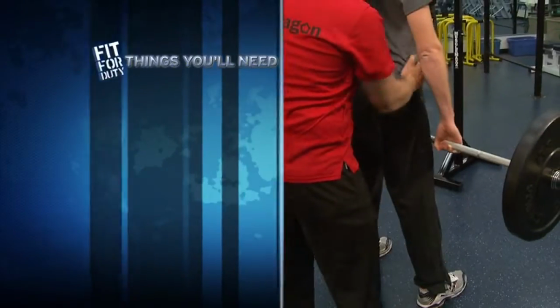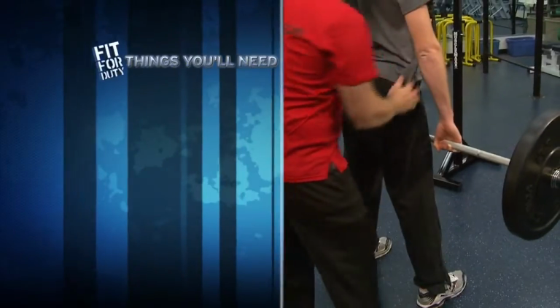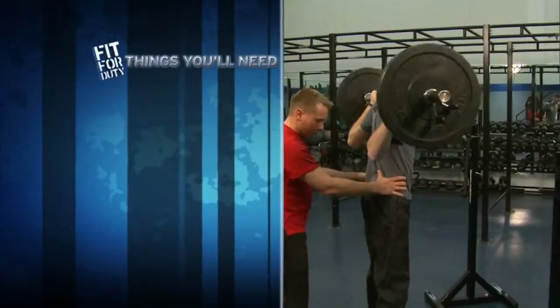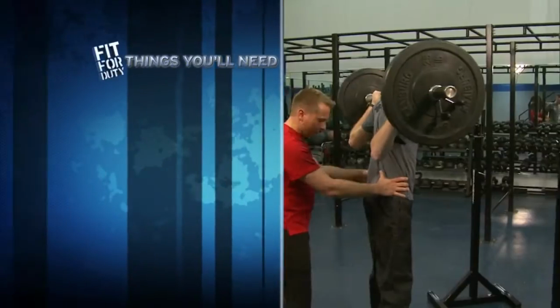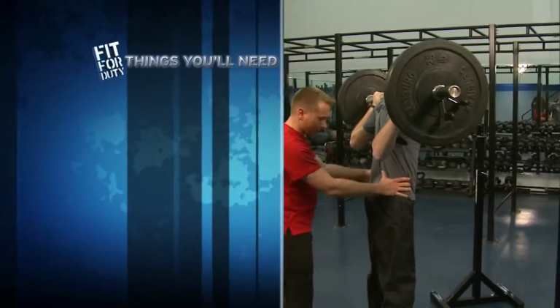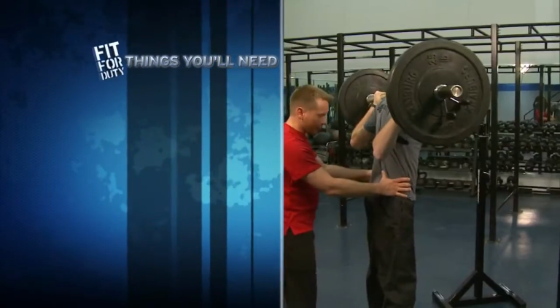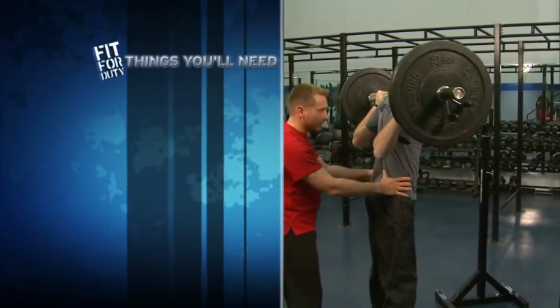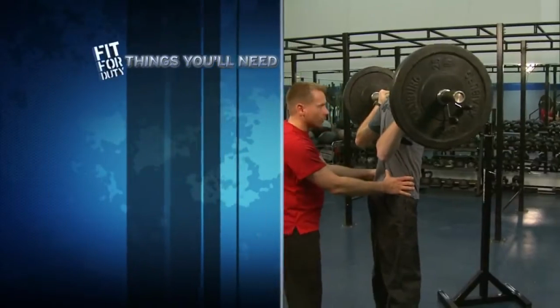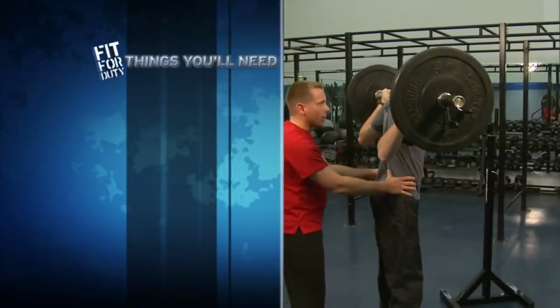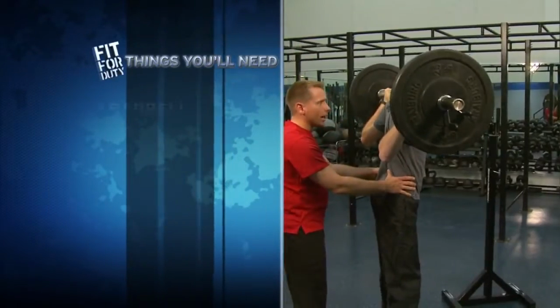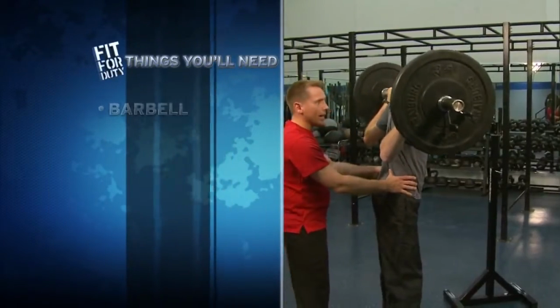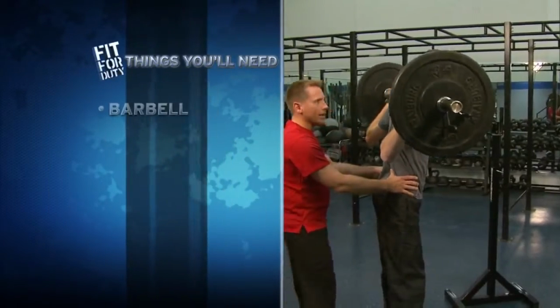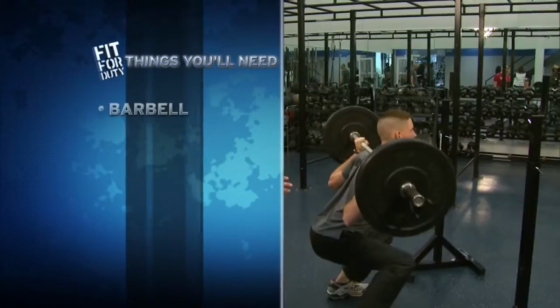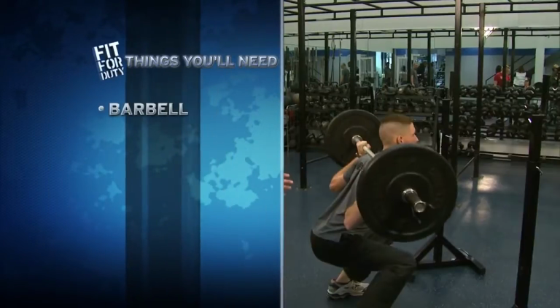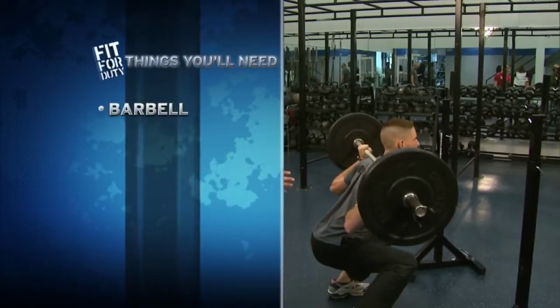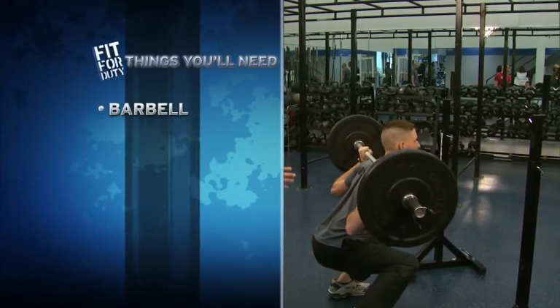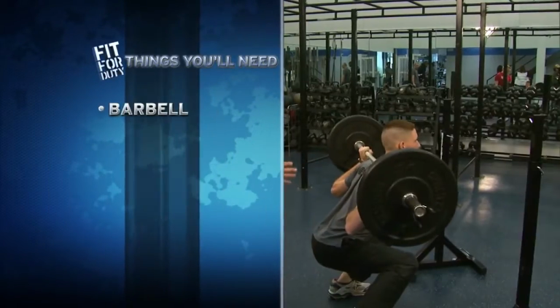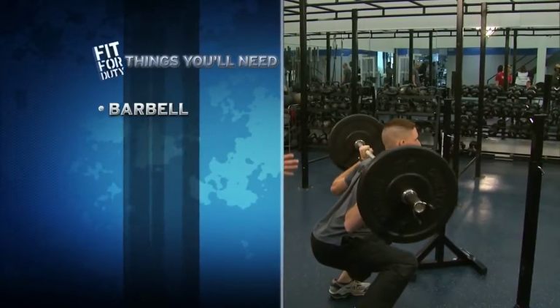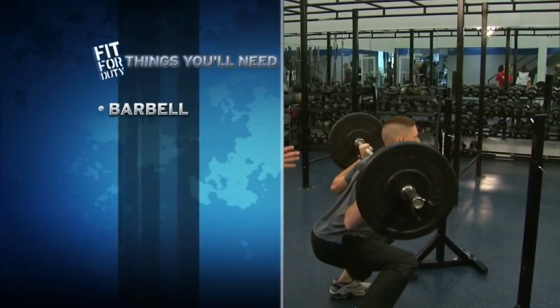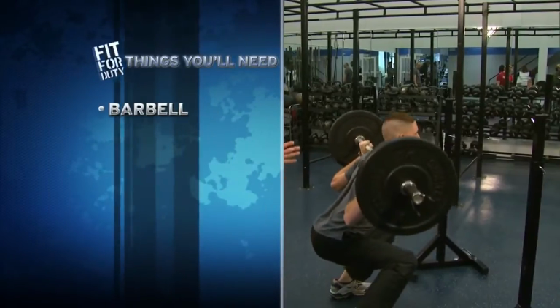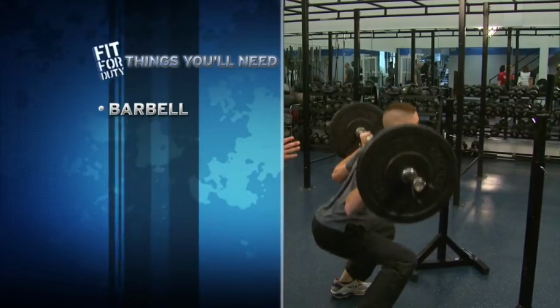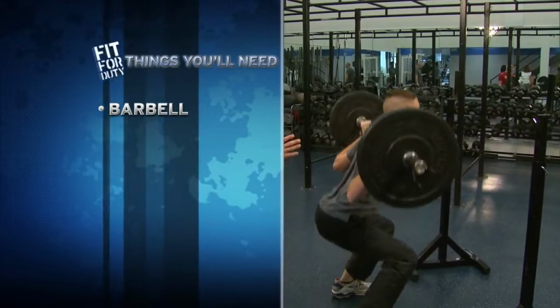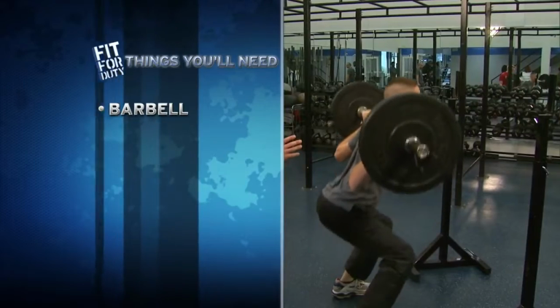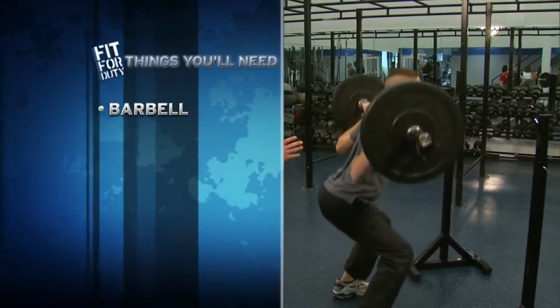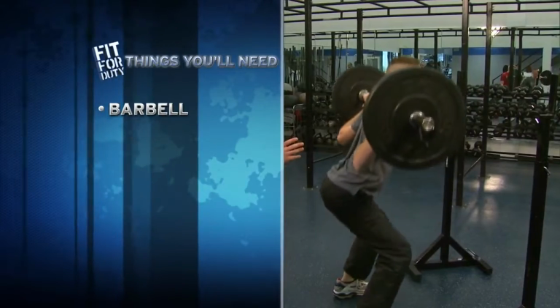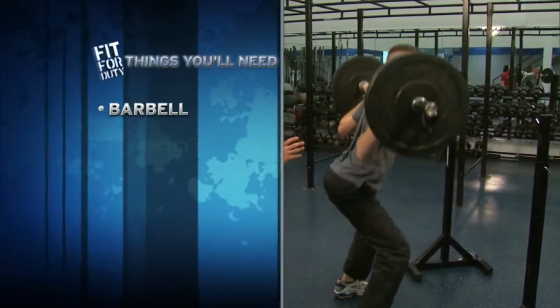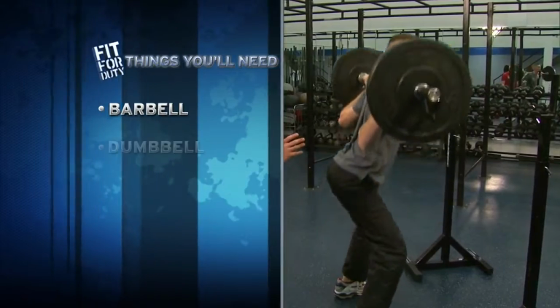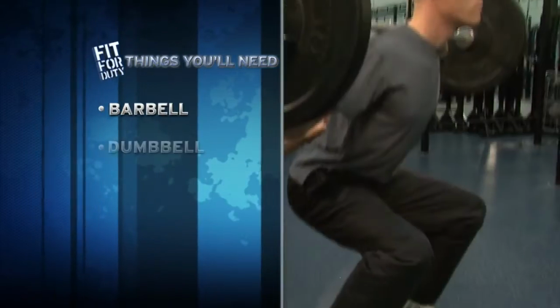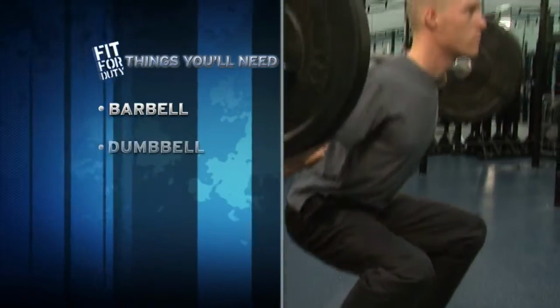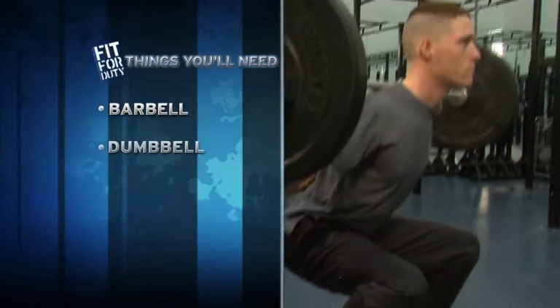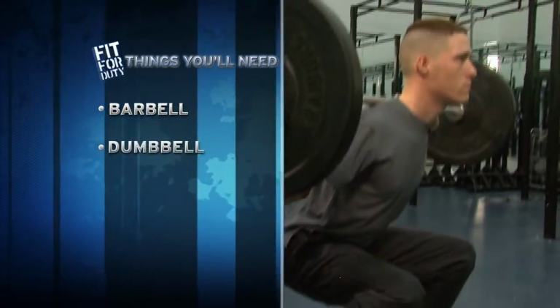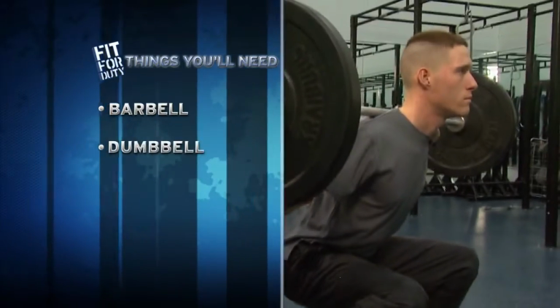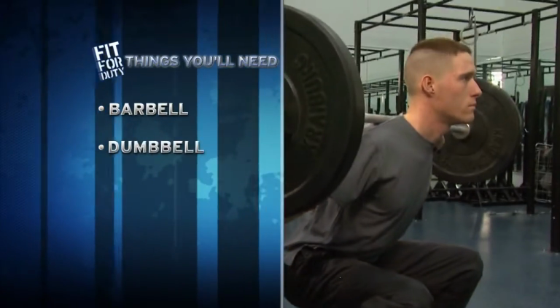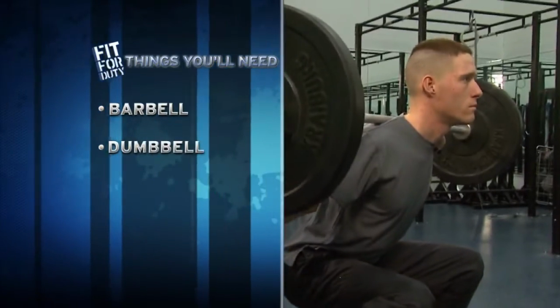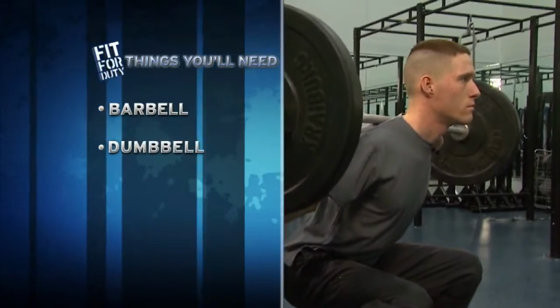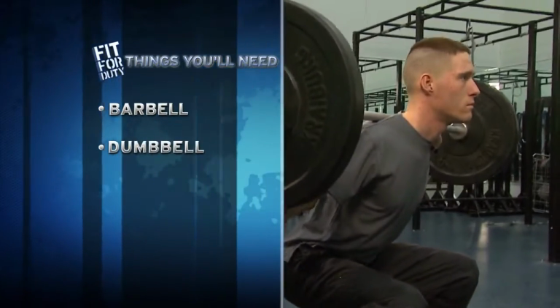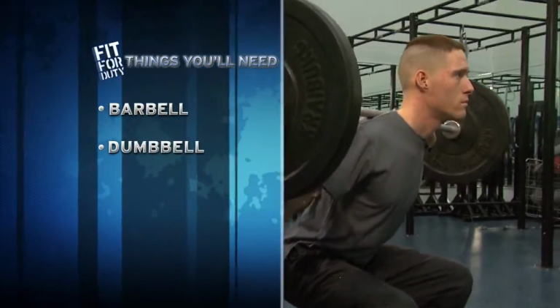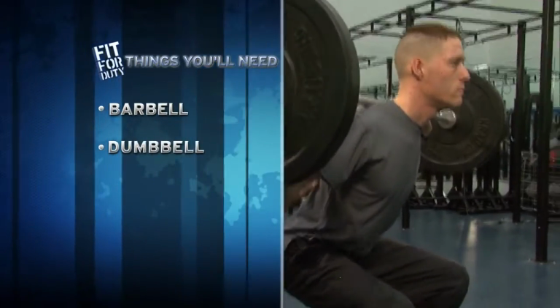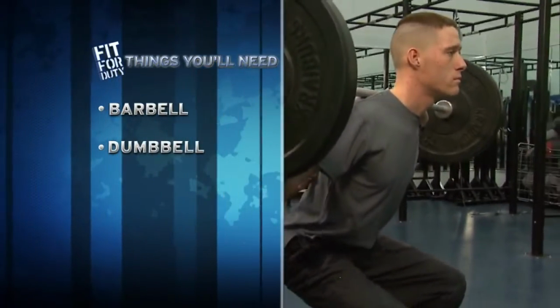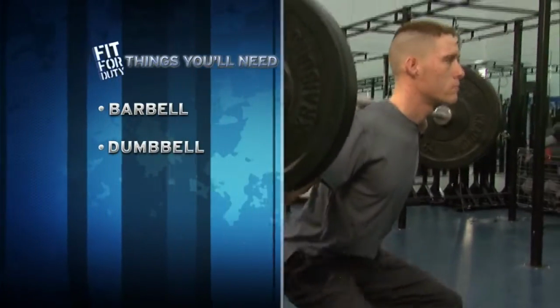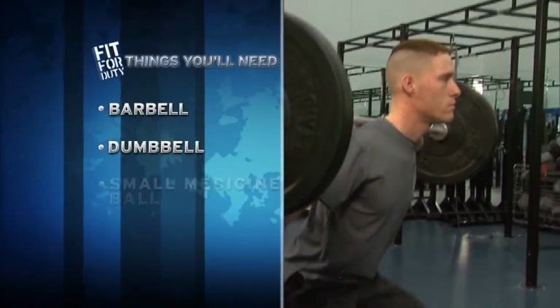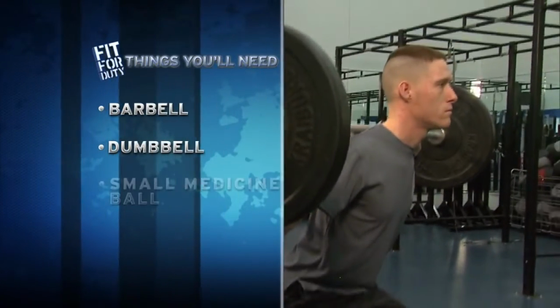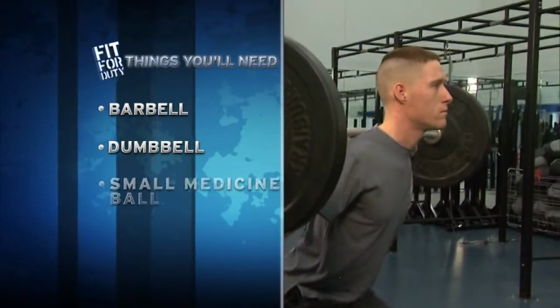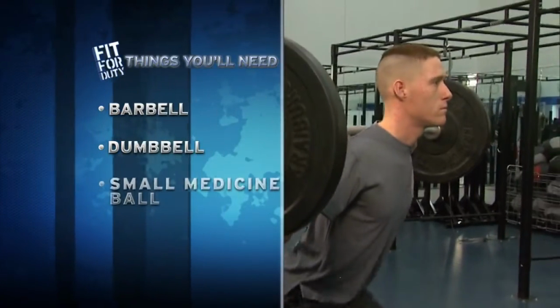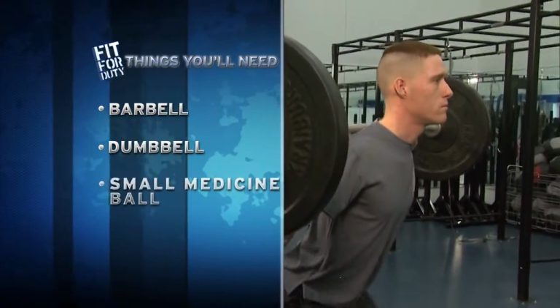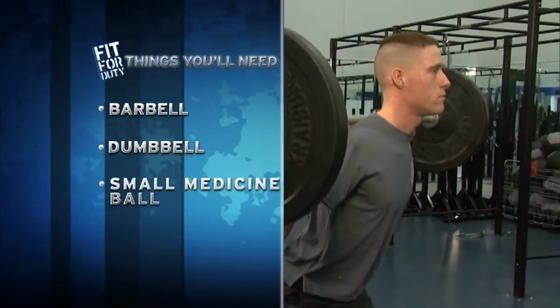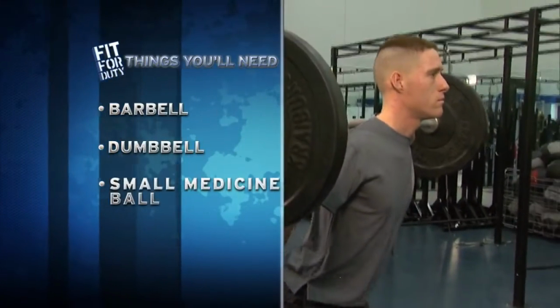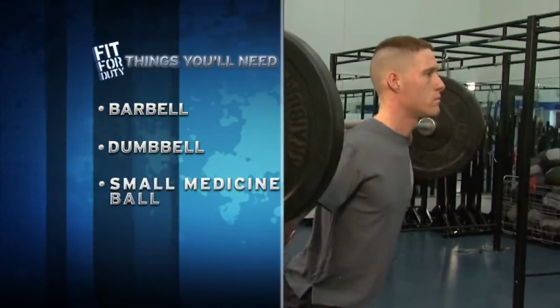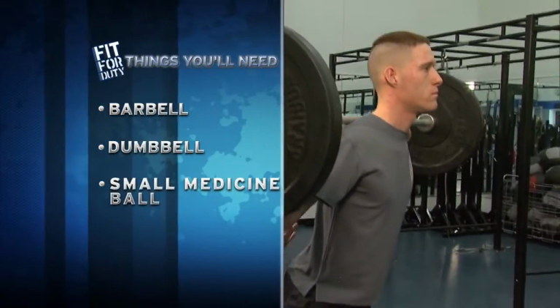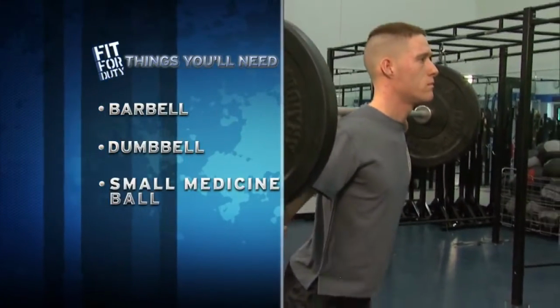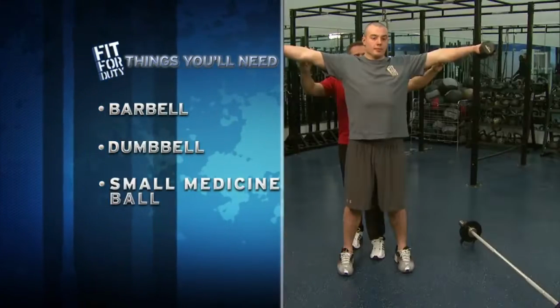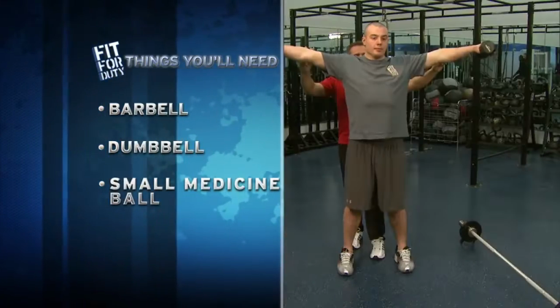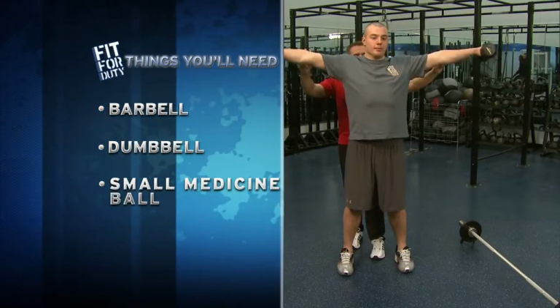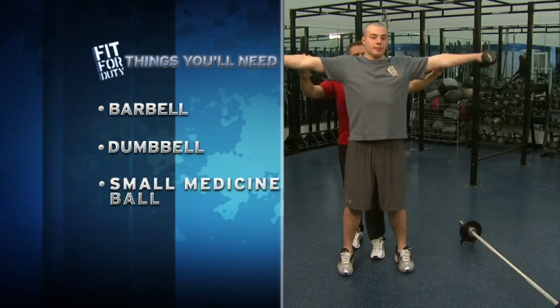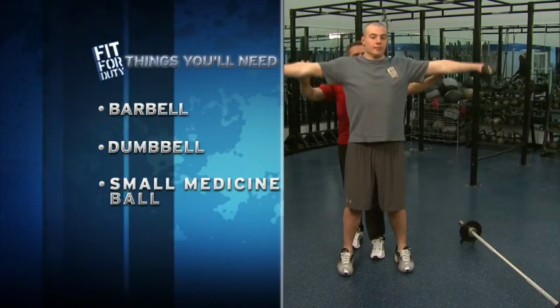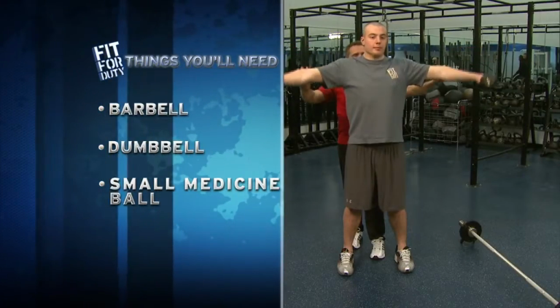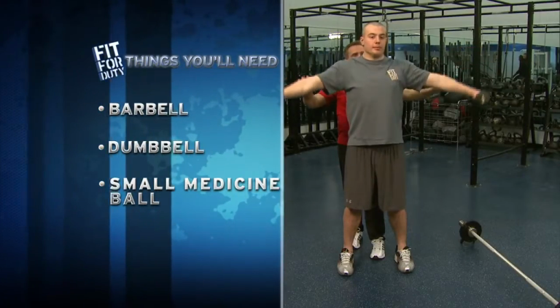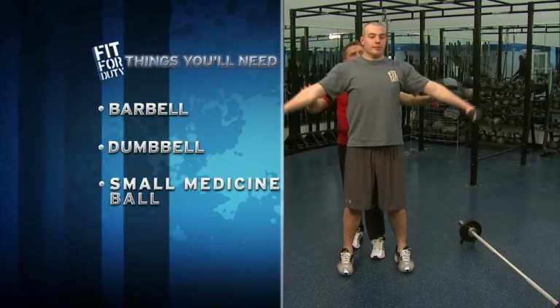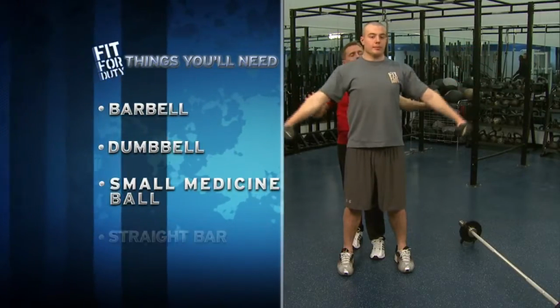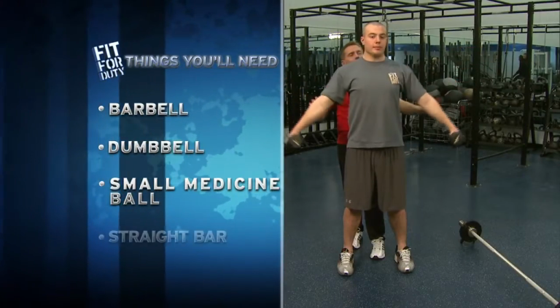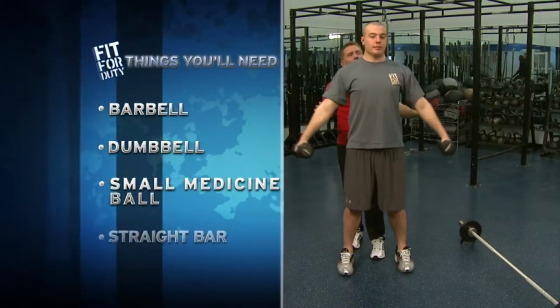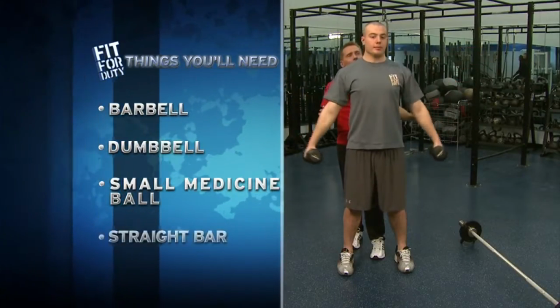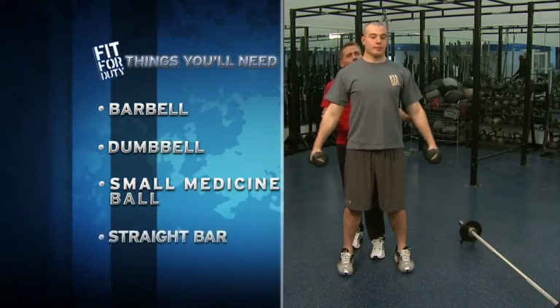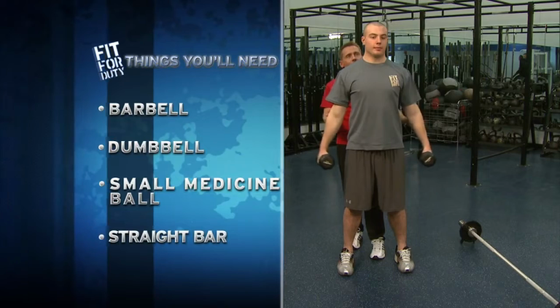I want his base nice and wide, push up on those heels, nice straight back, slight bend. For this segment we're going to focus on shoulders.